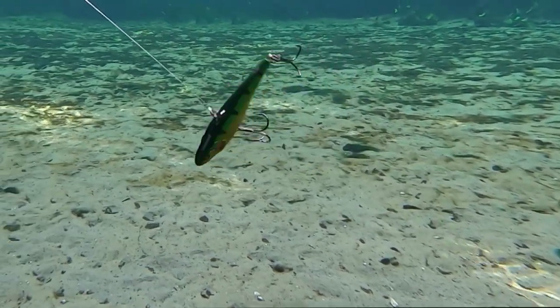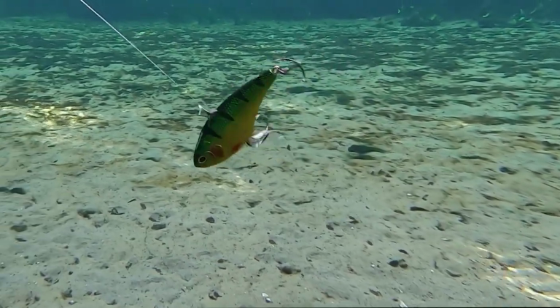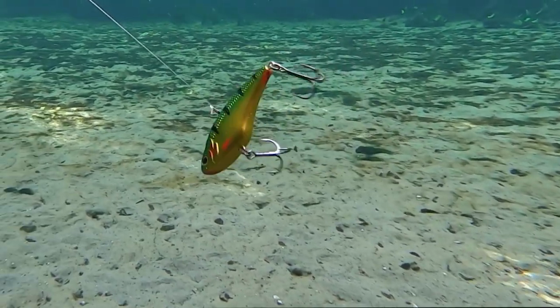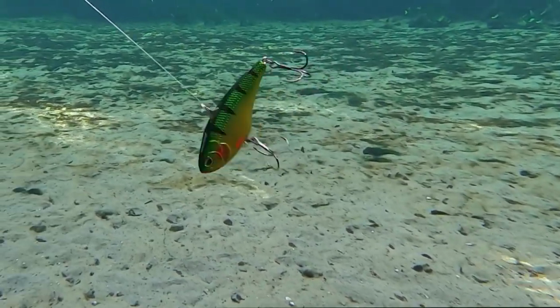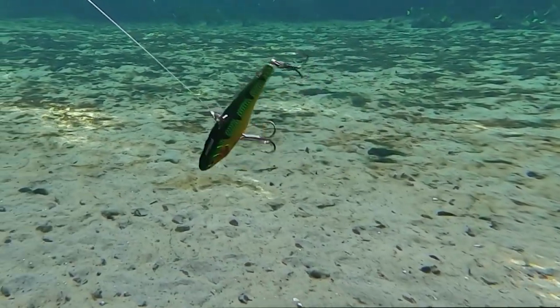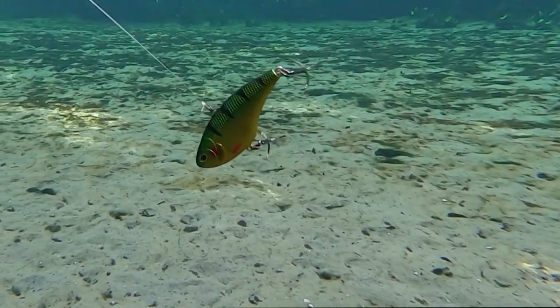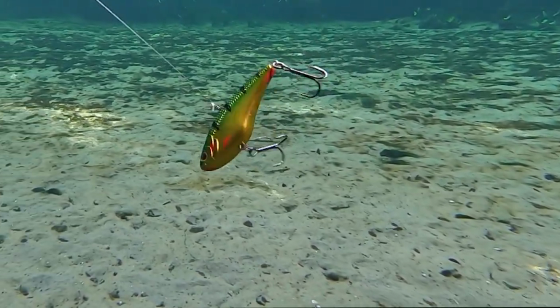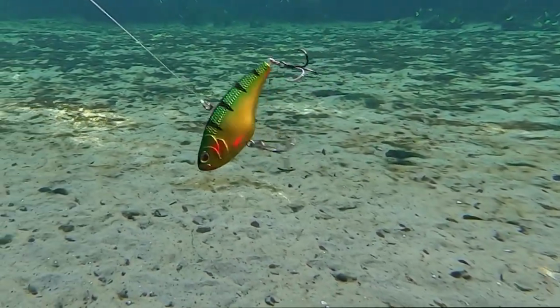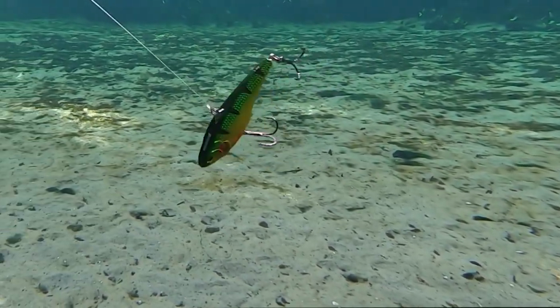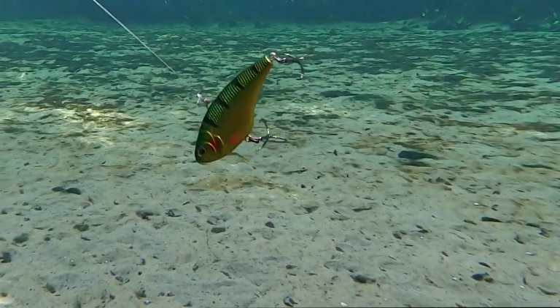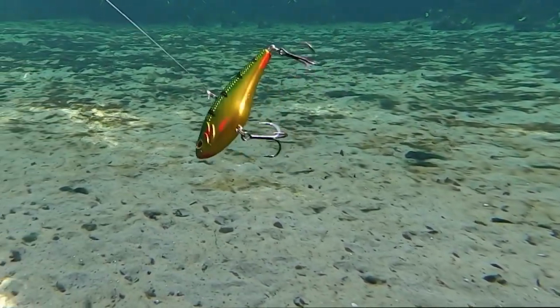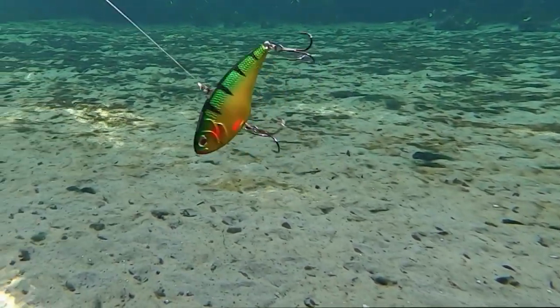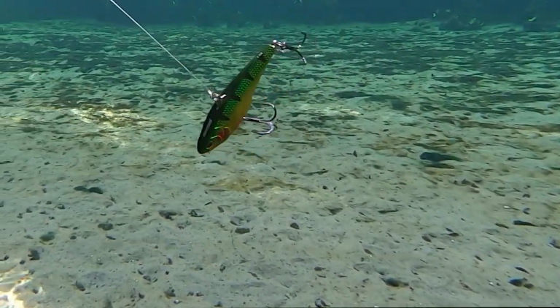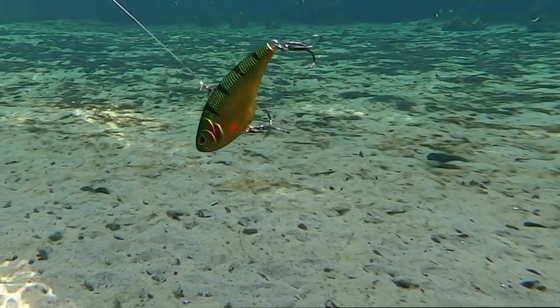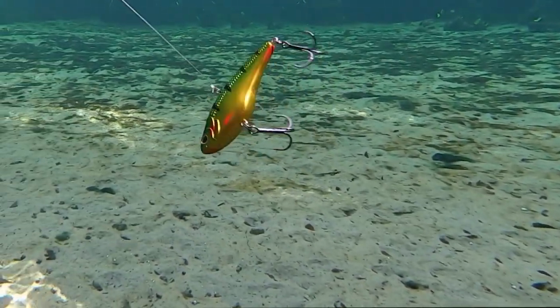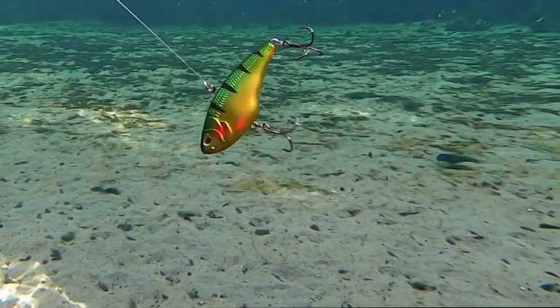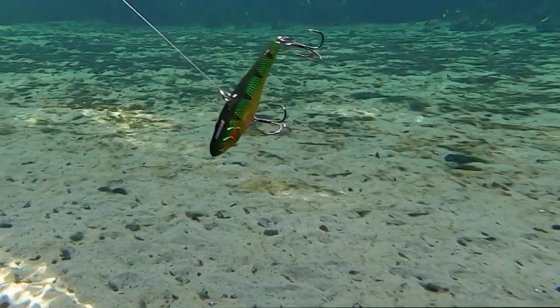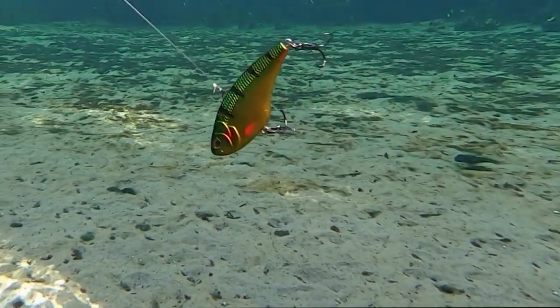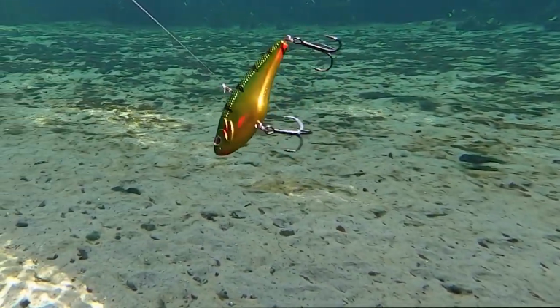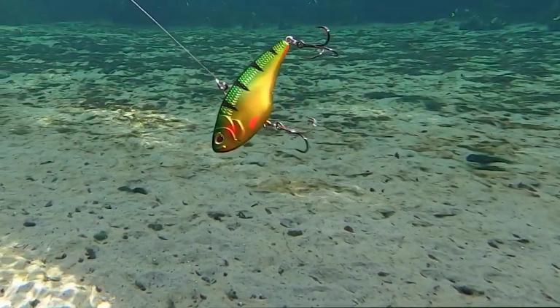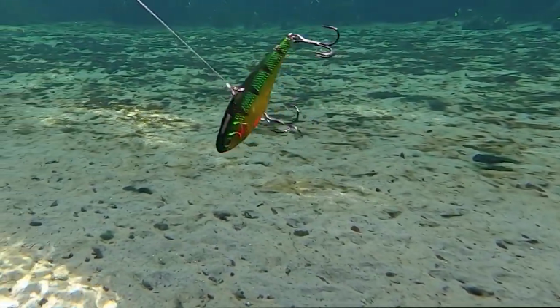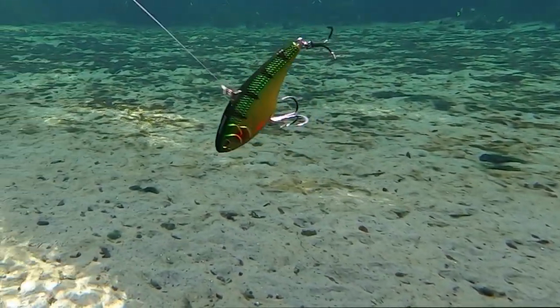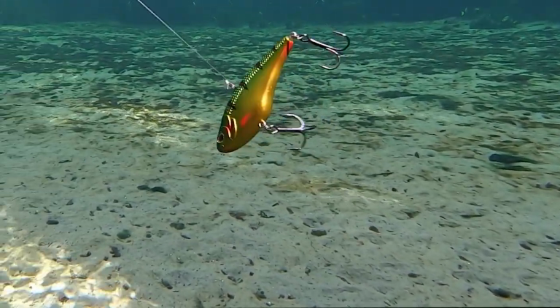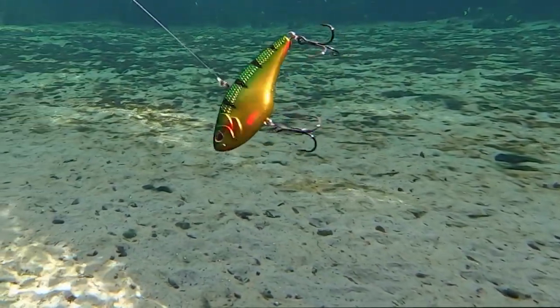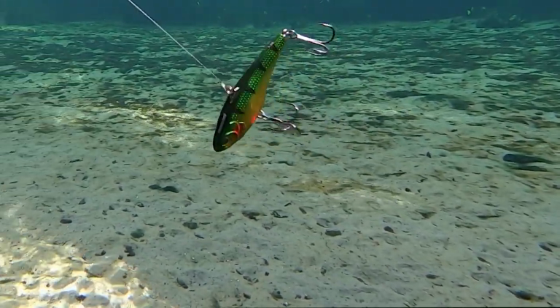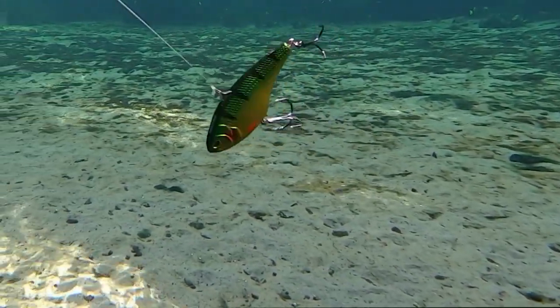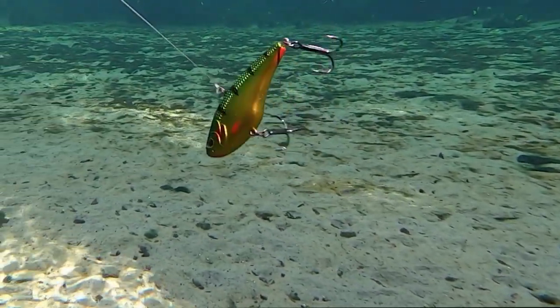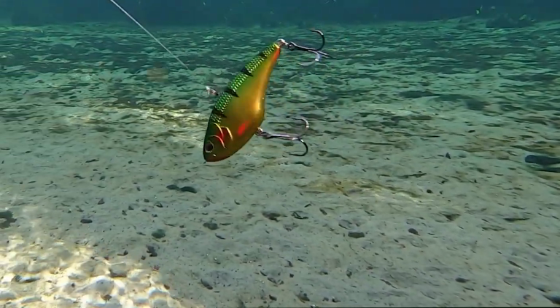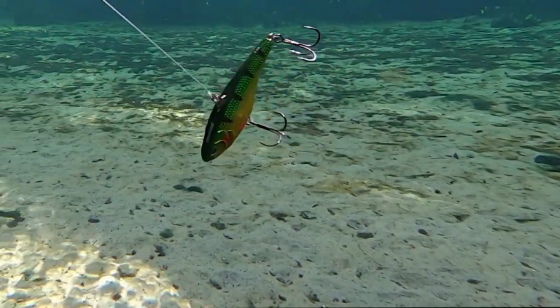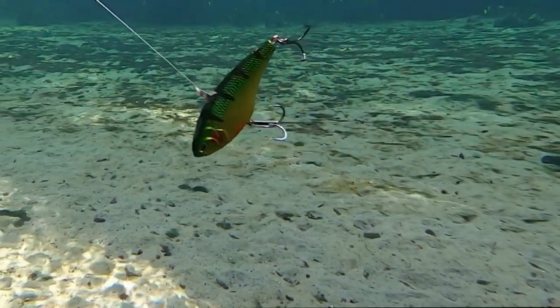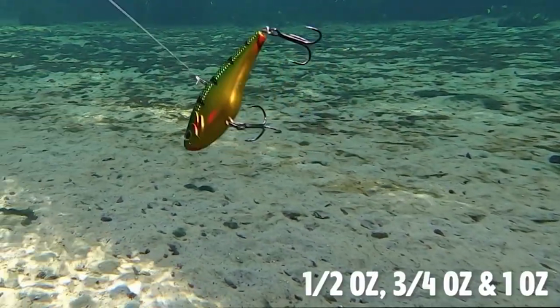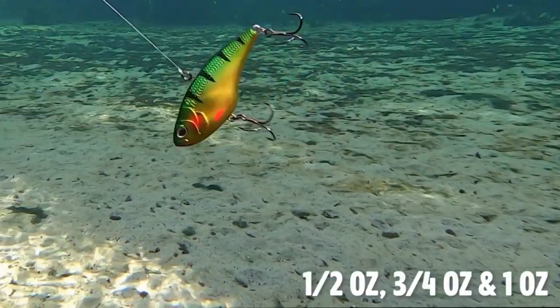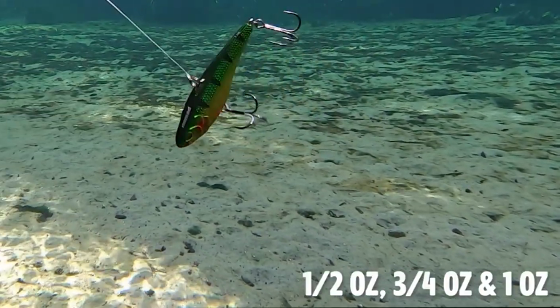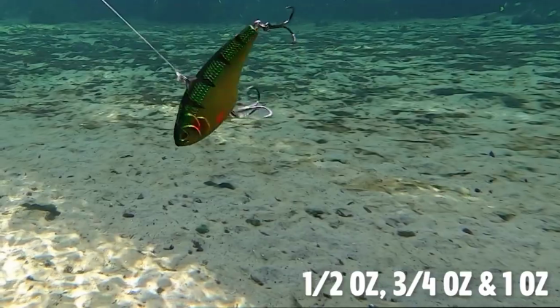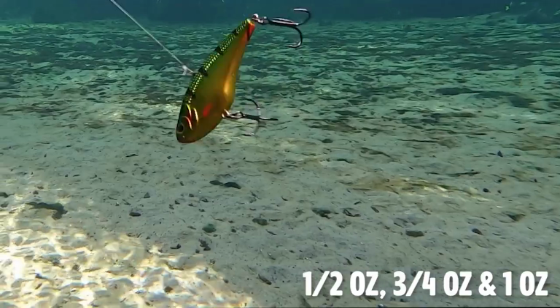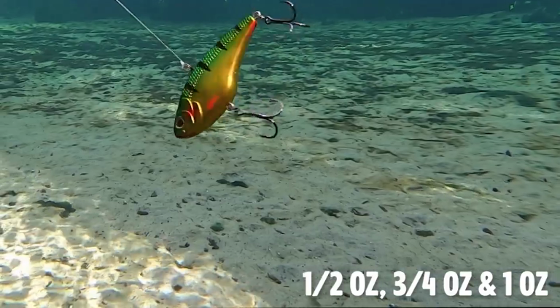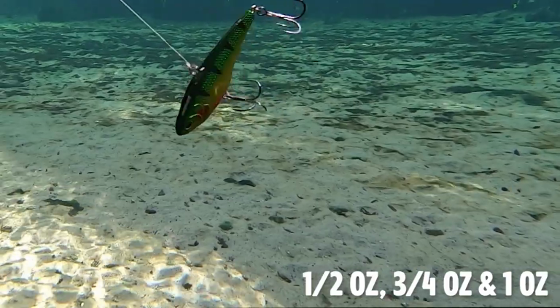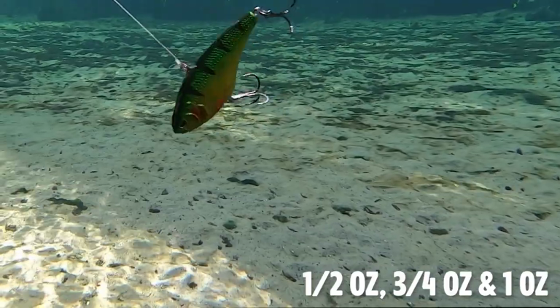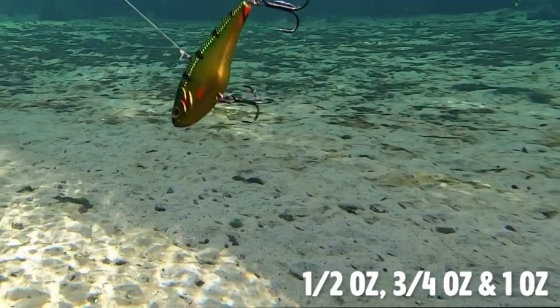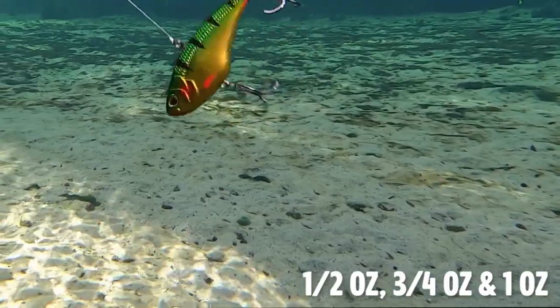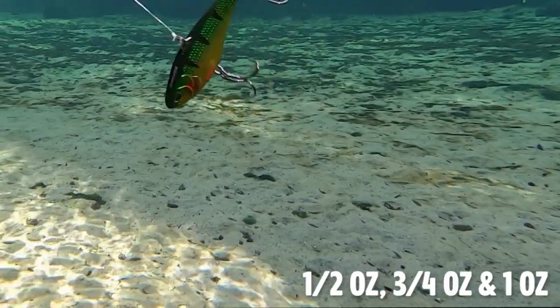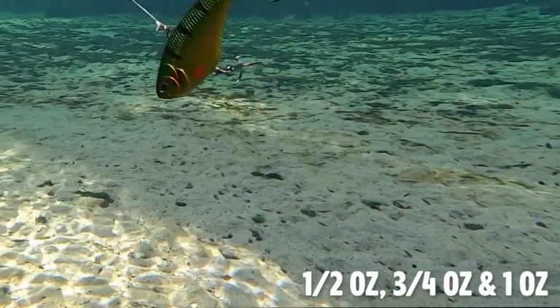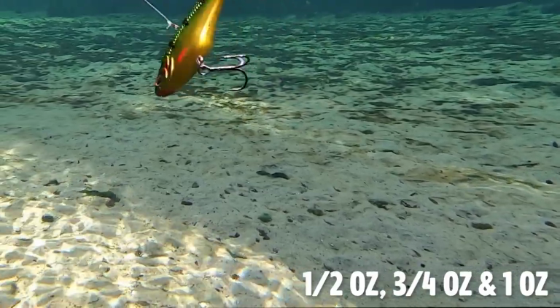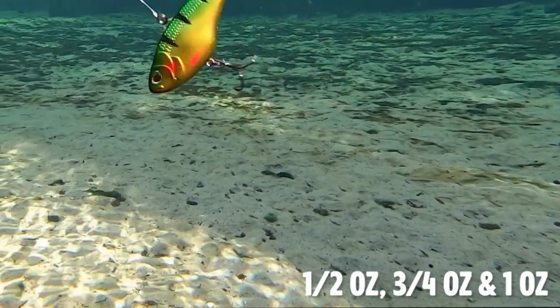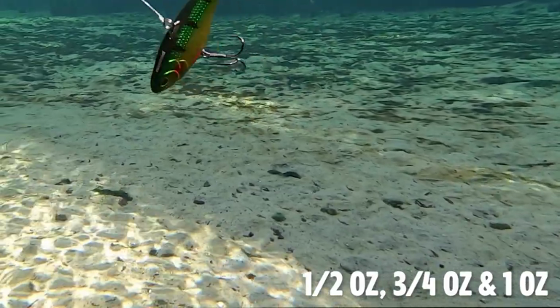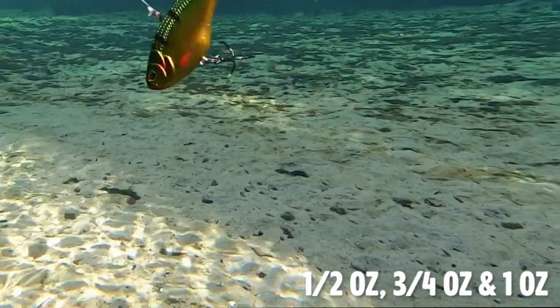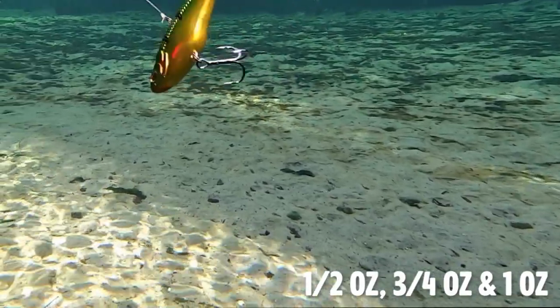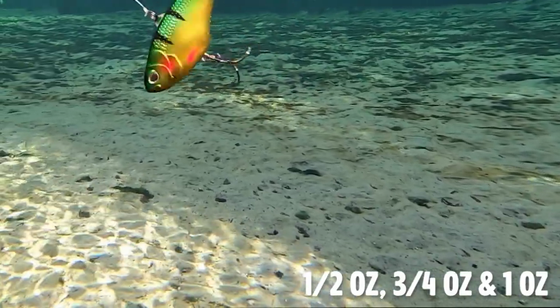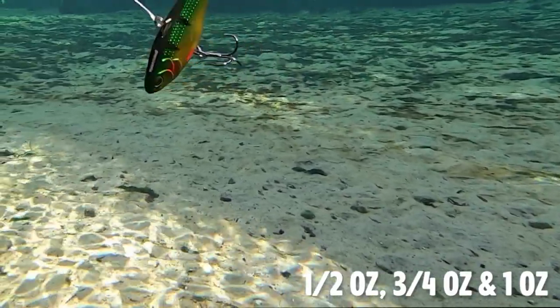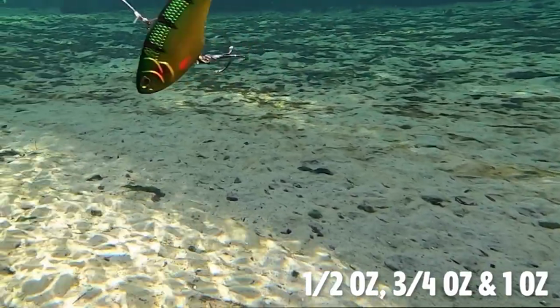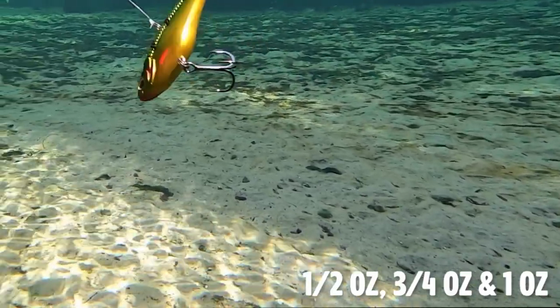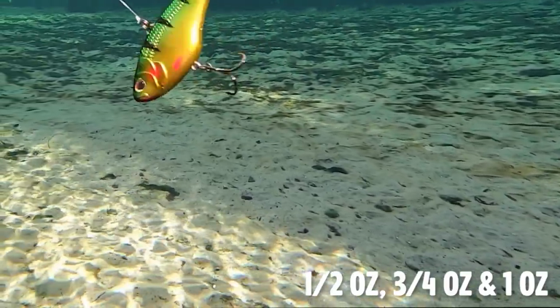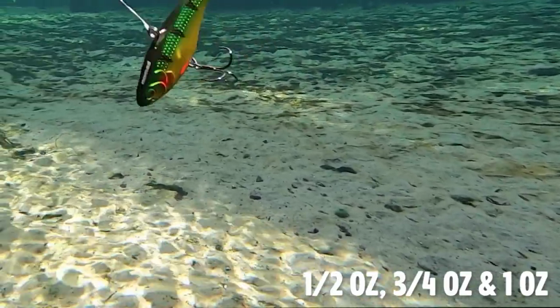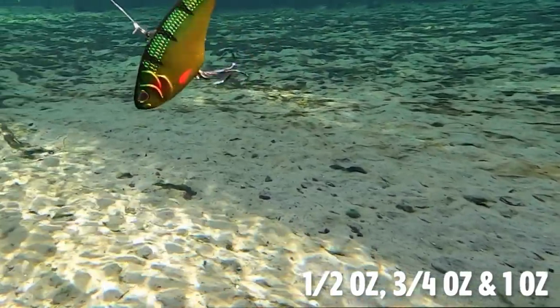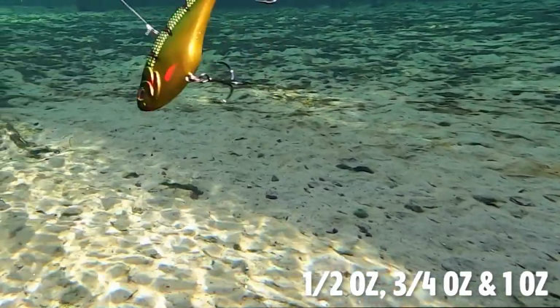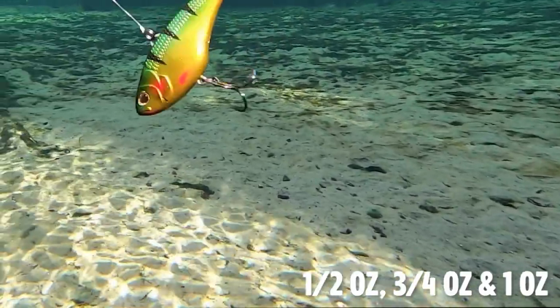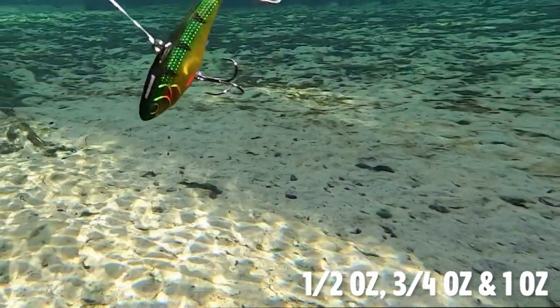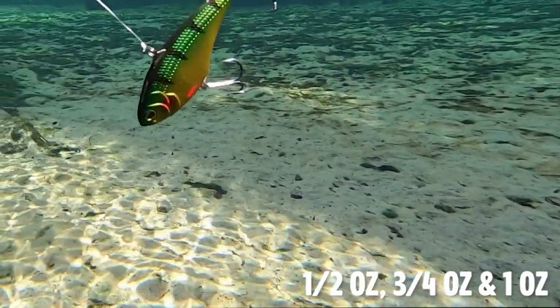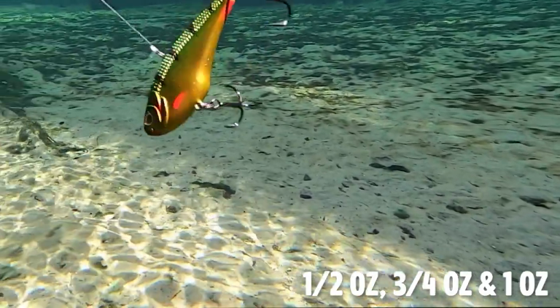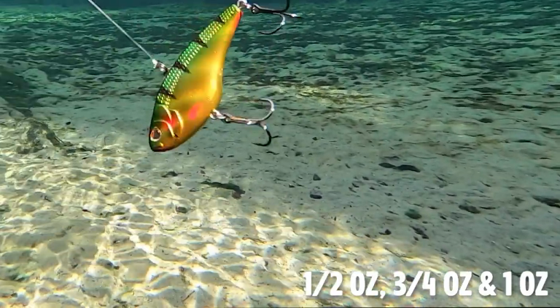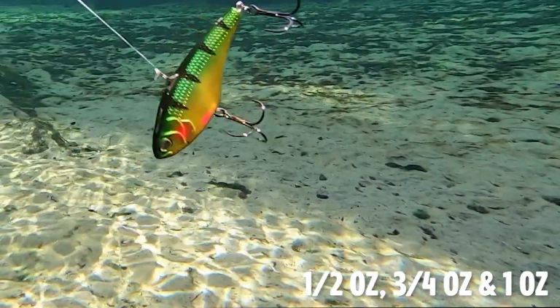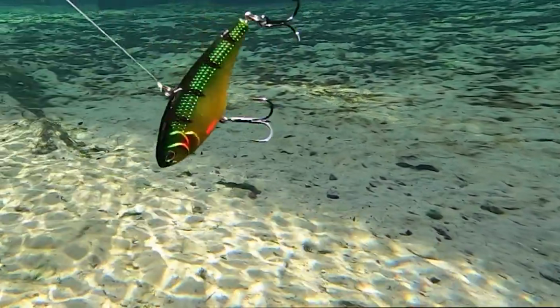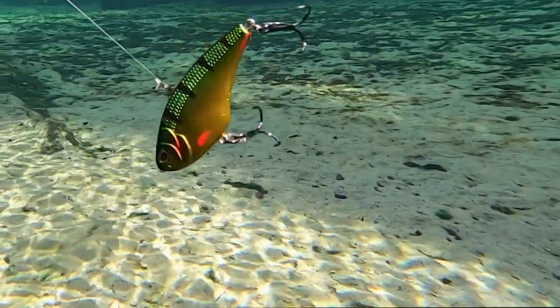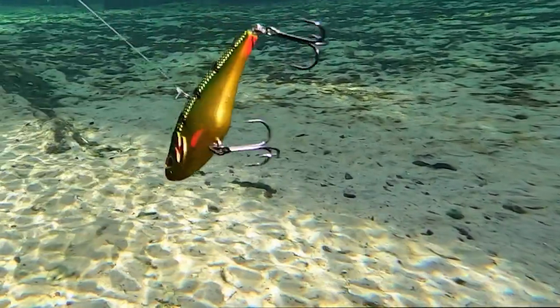Whether you rip it through grass fast or slow, or yo-yo it deep, the Swimtrex Max doesn't disappoint.